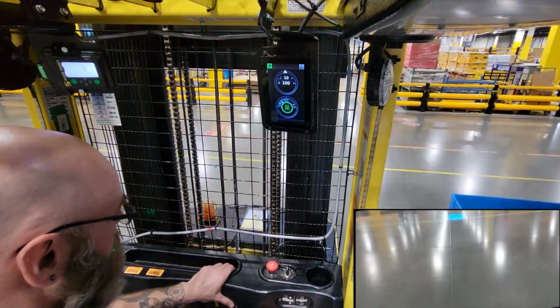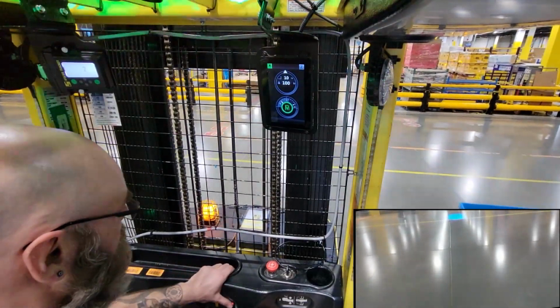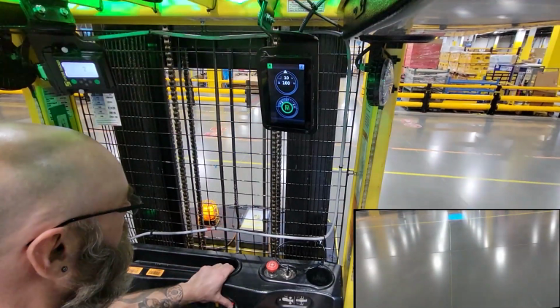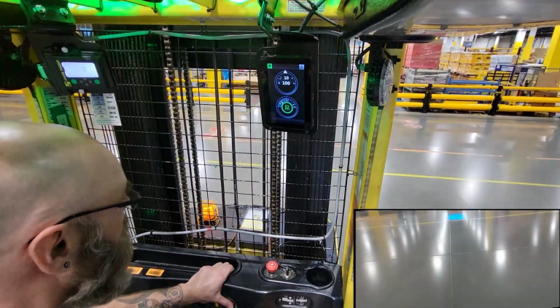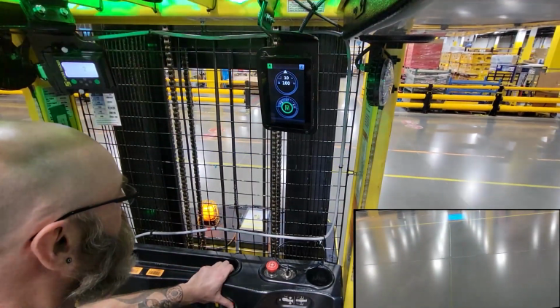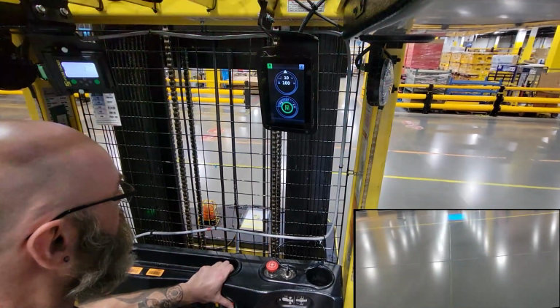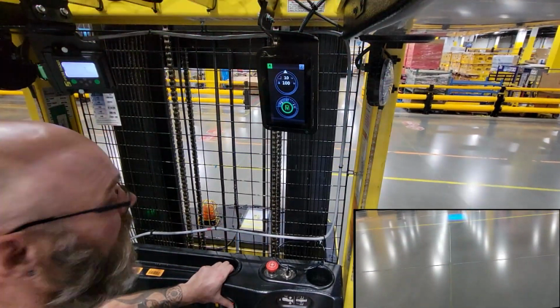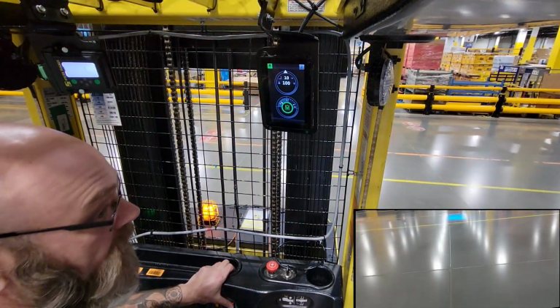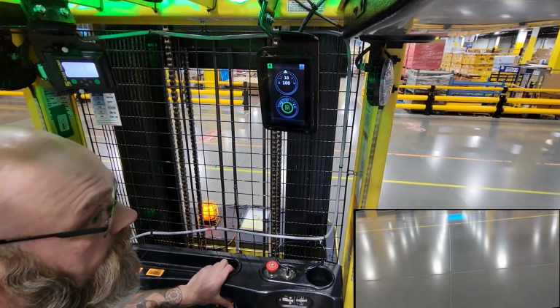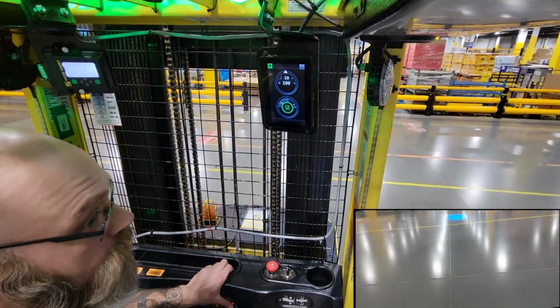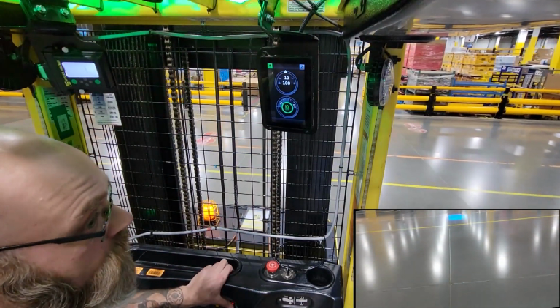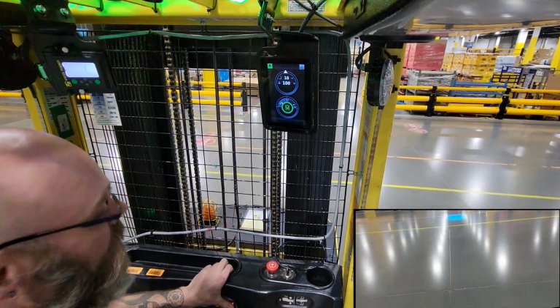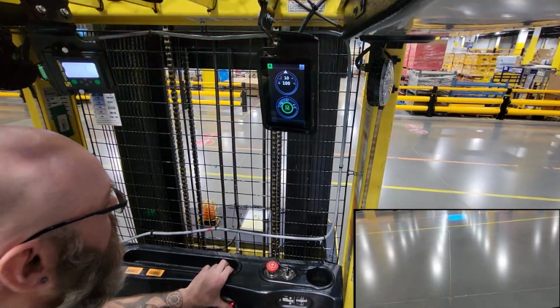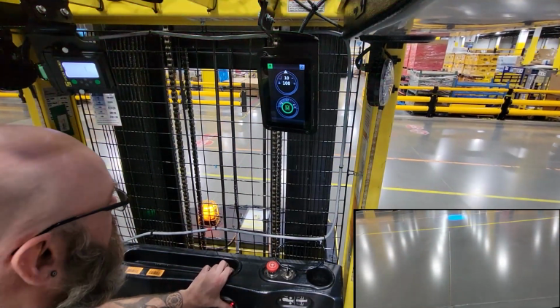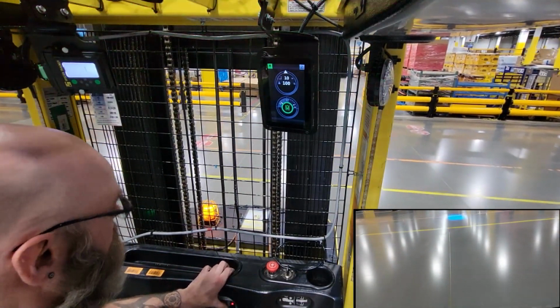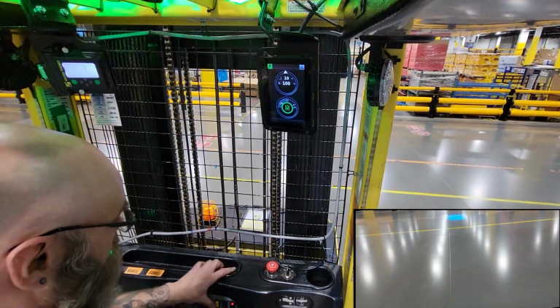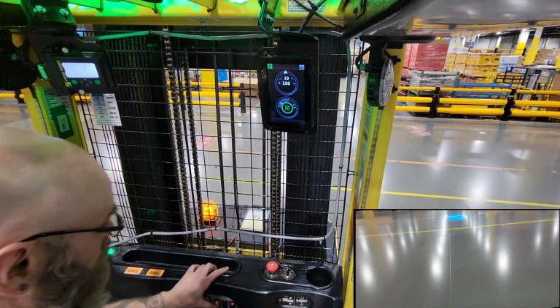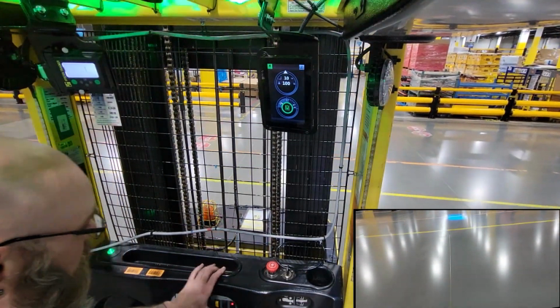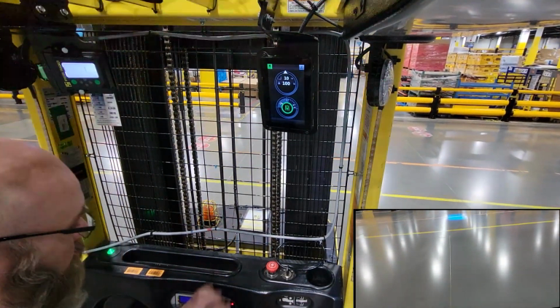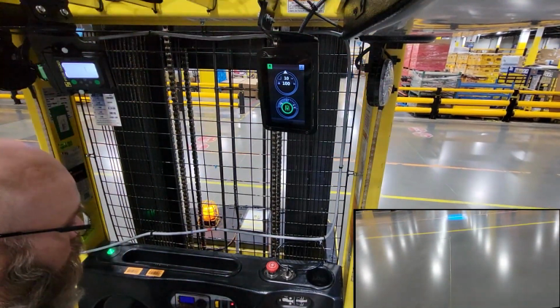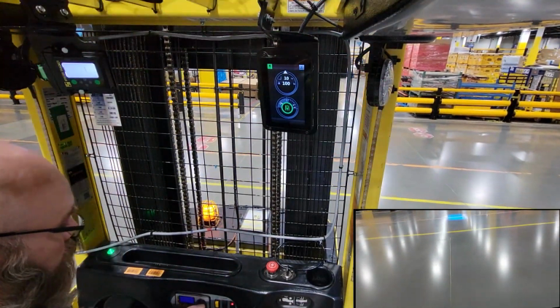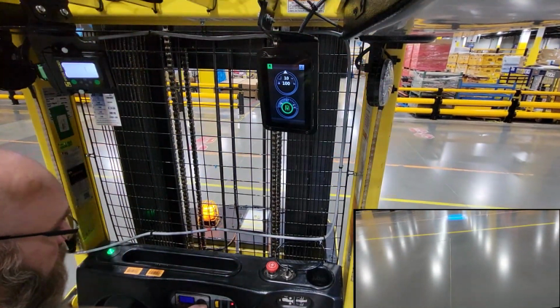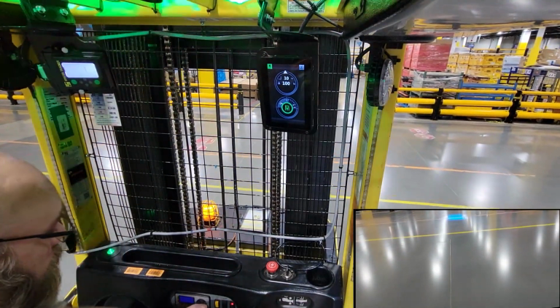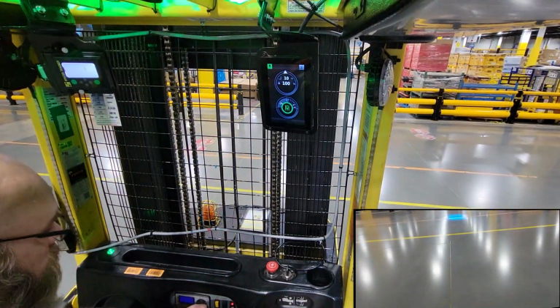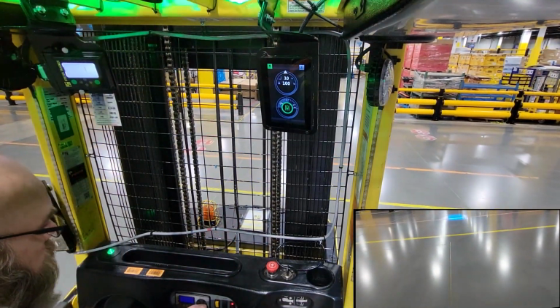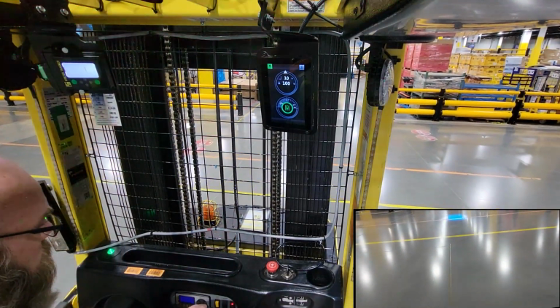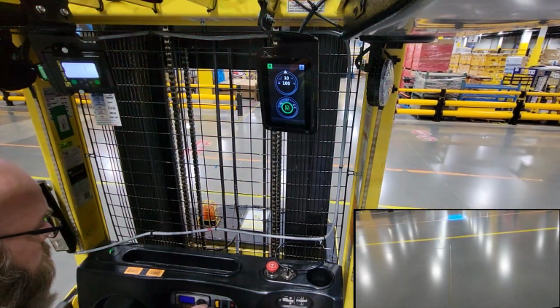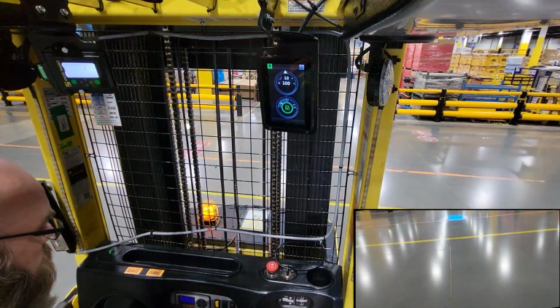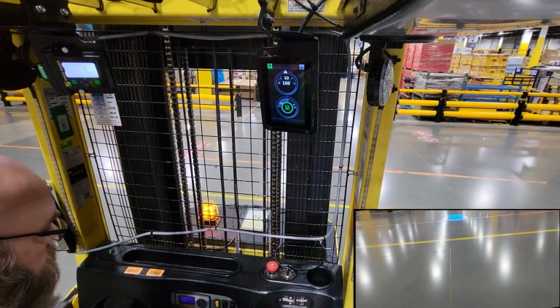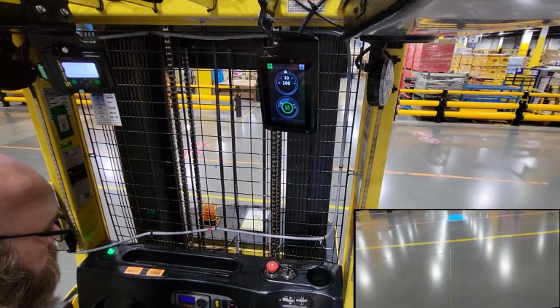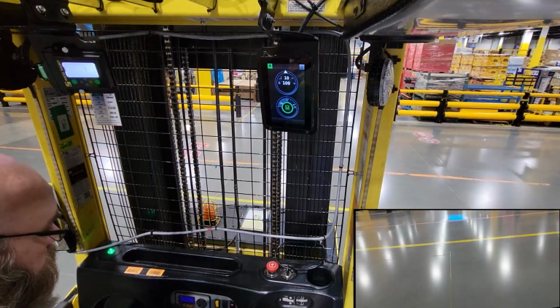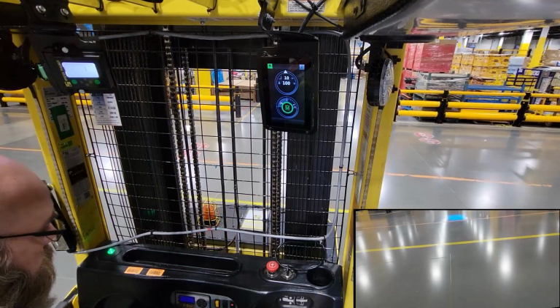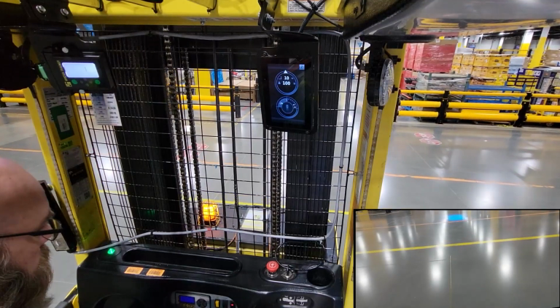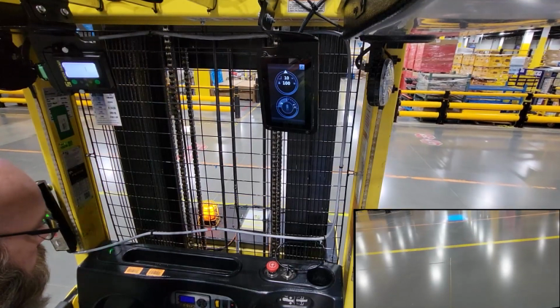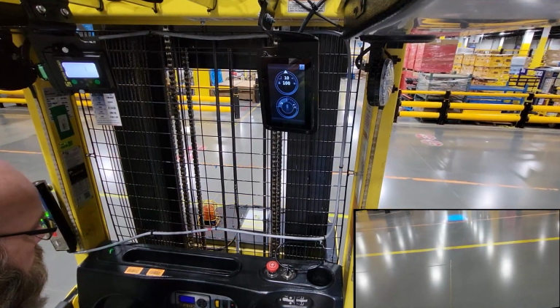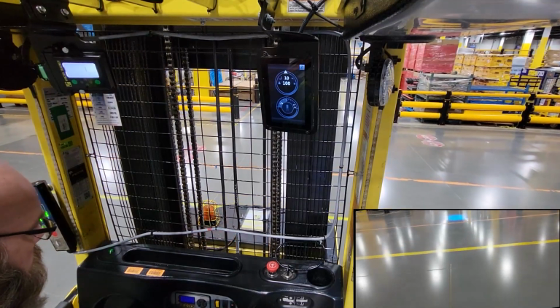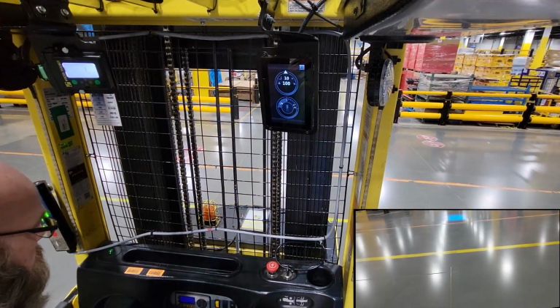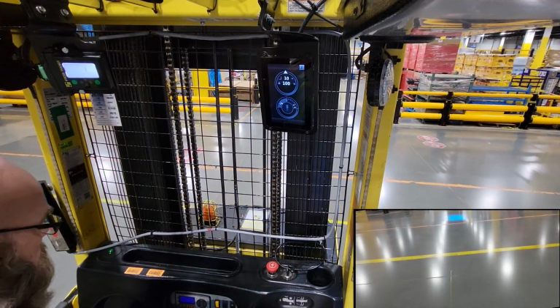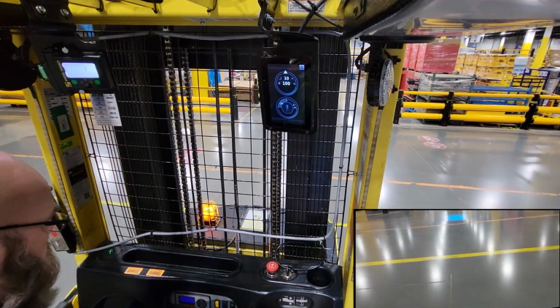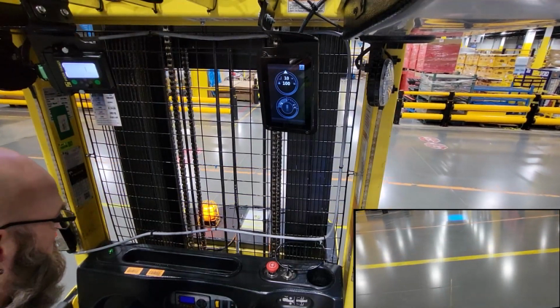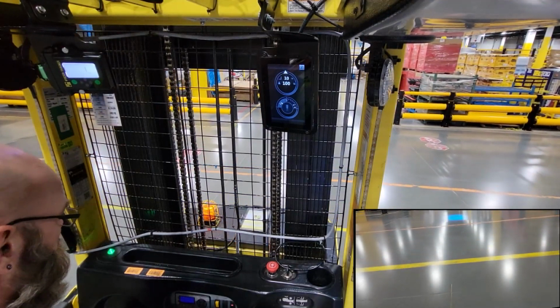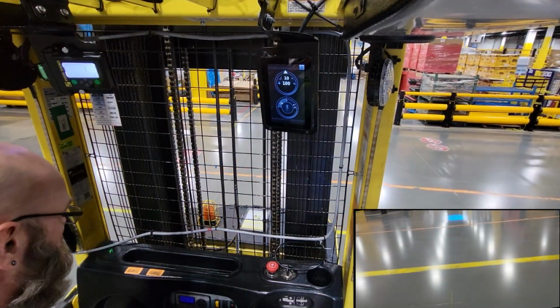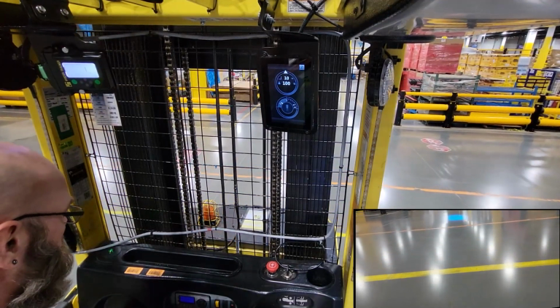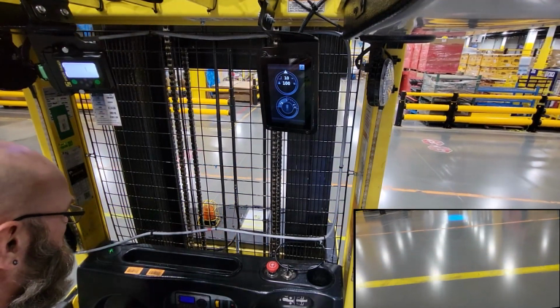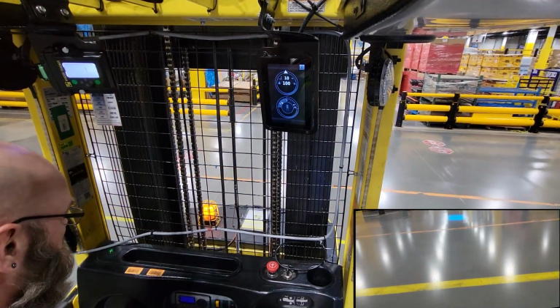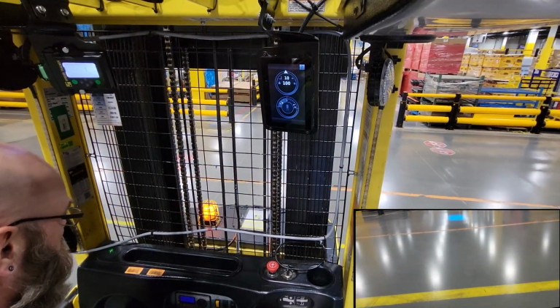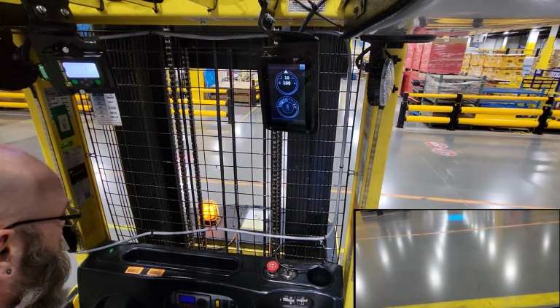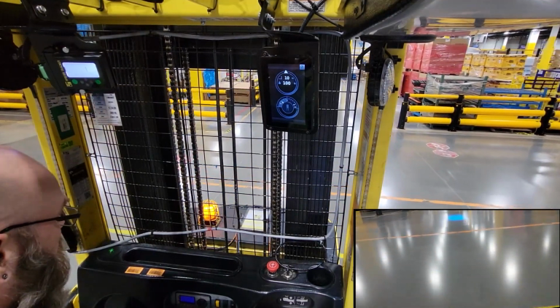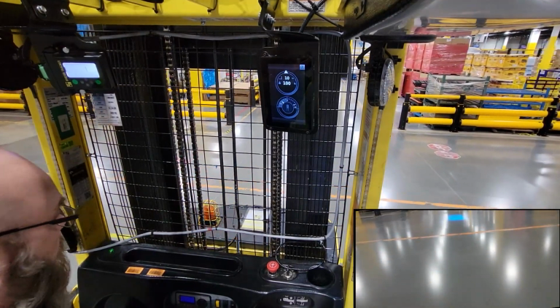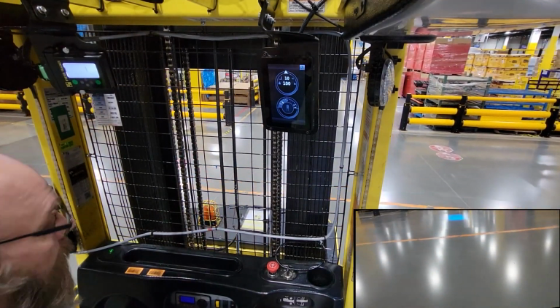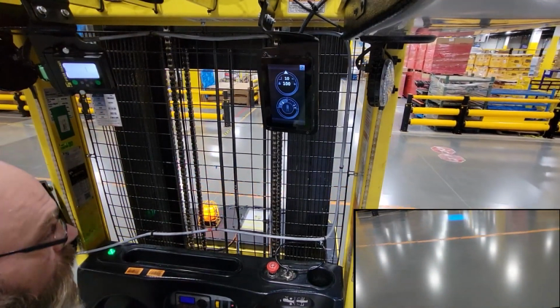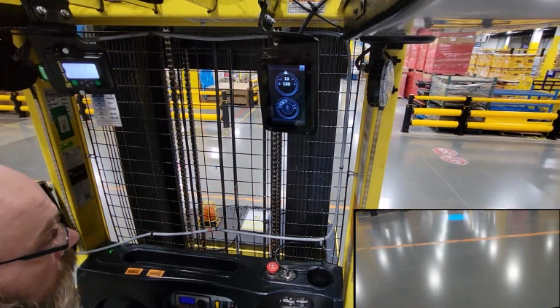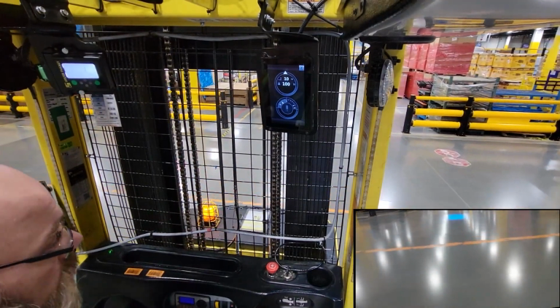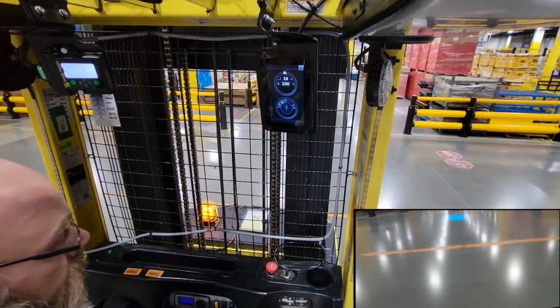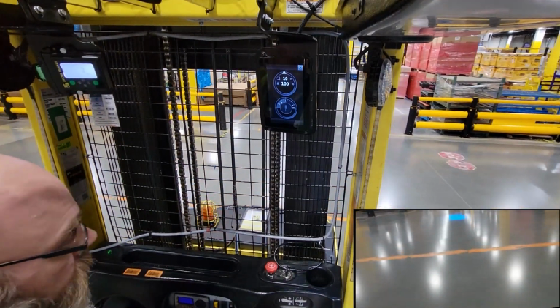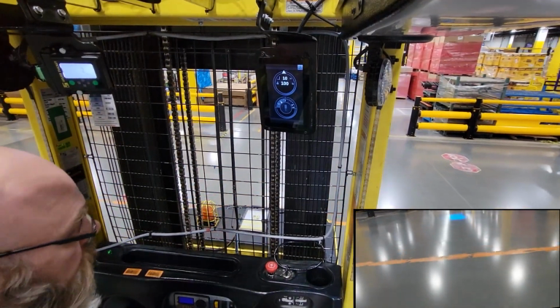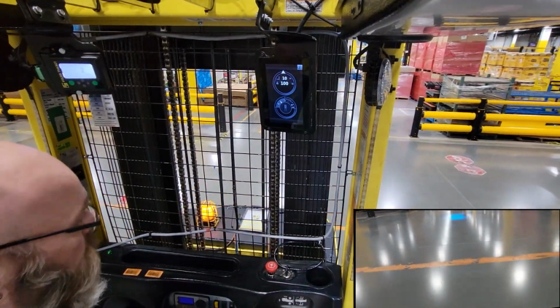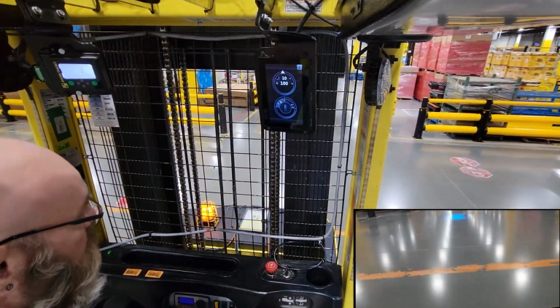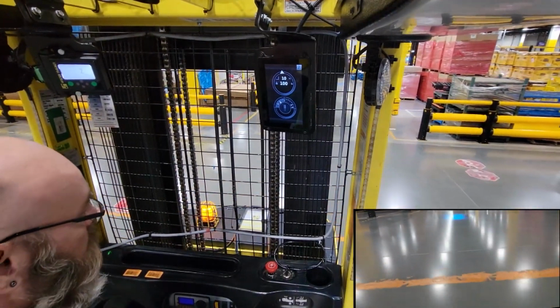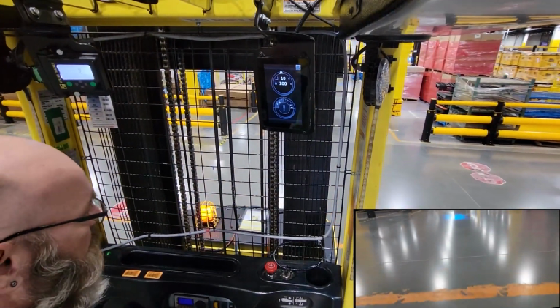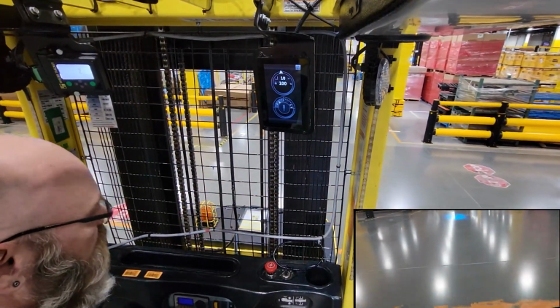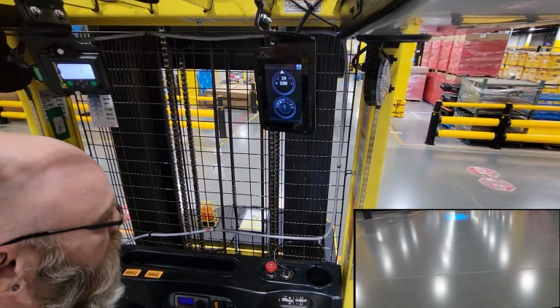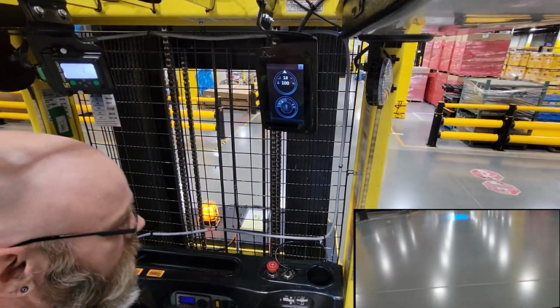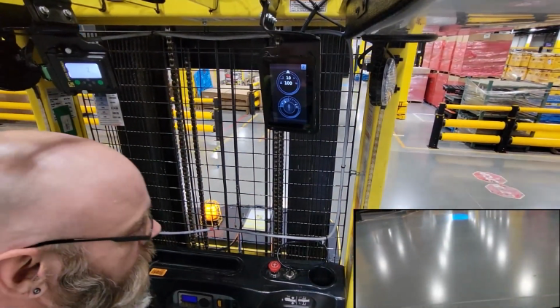When you get towards the end, you turn that switch back off, and now you are free to move.